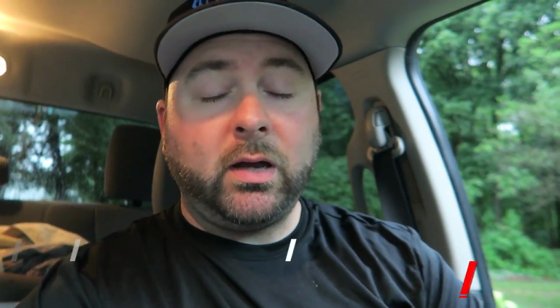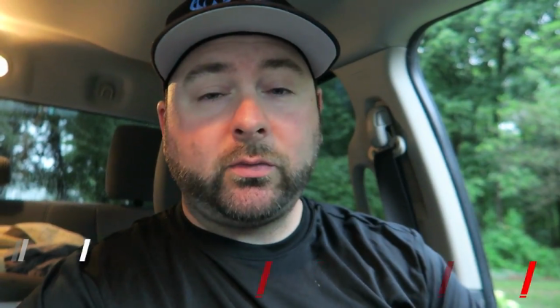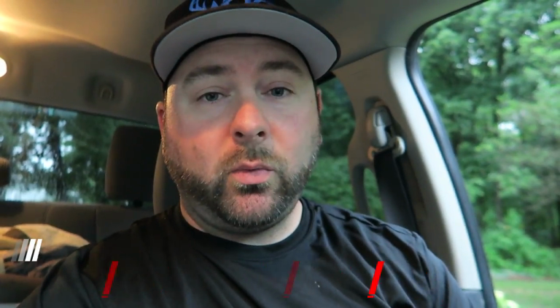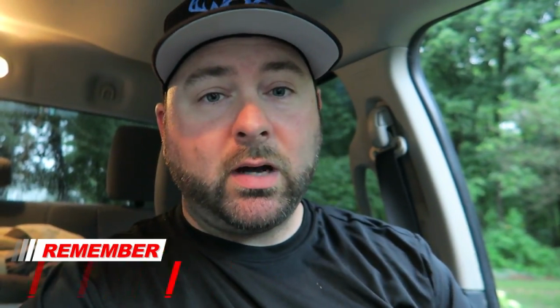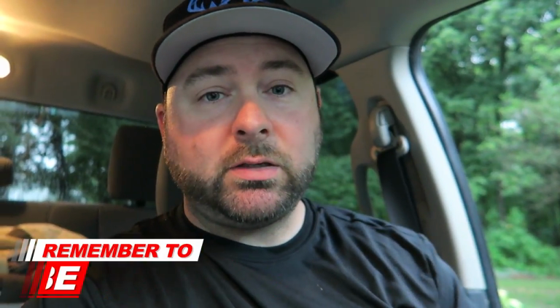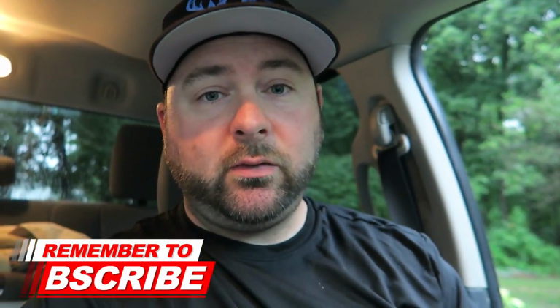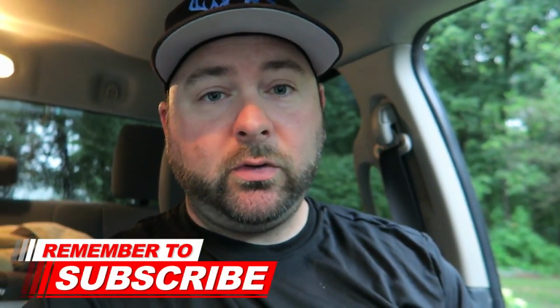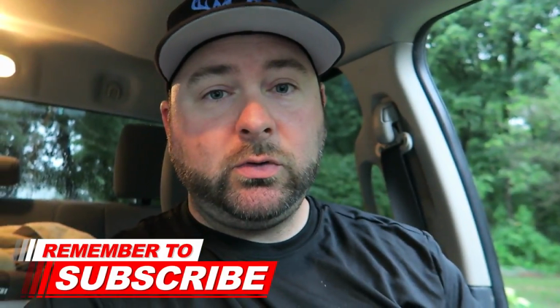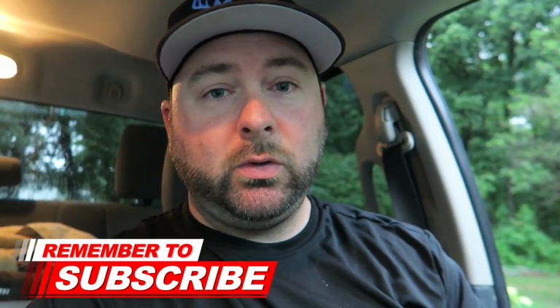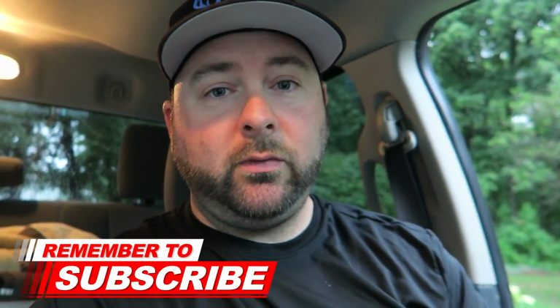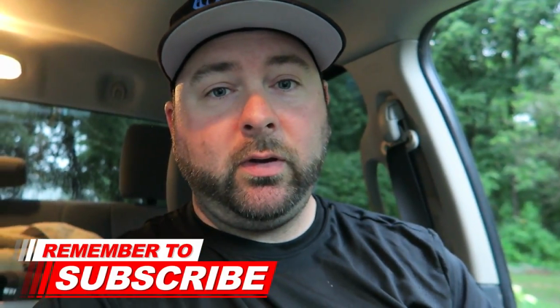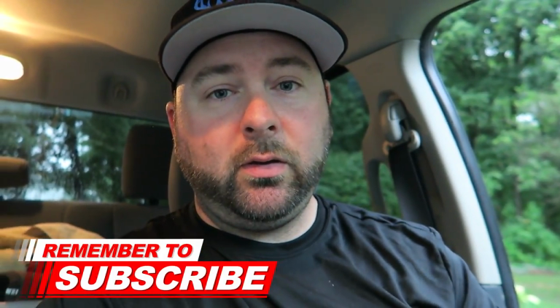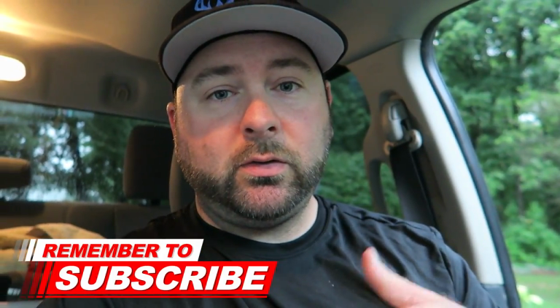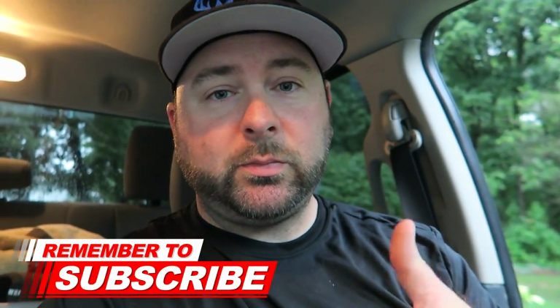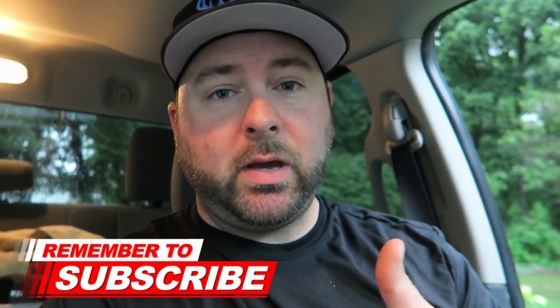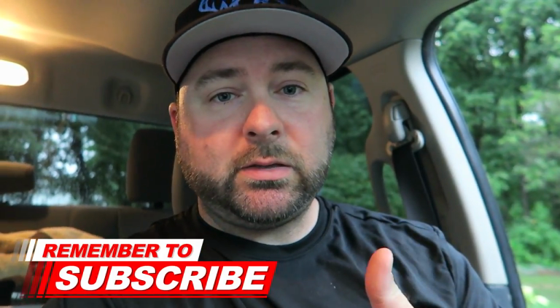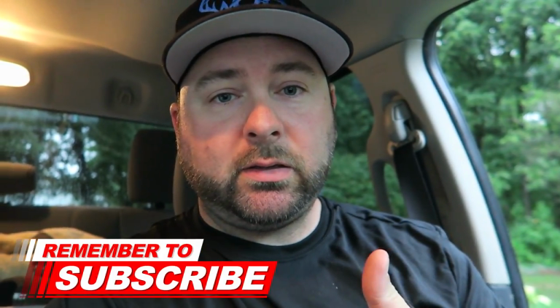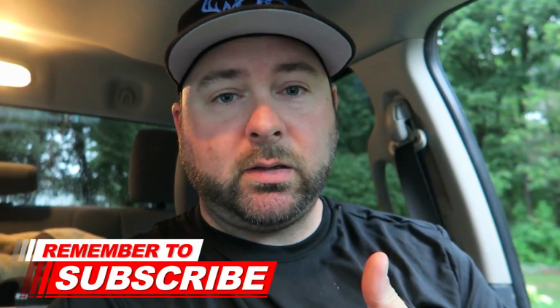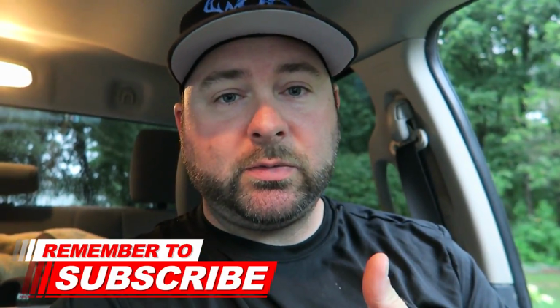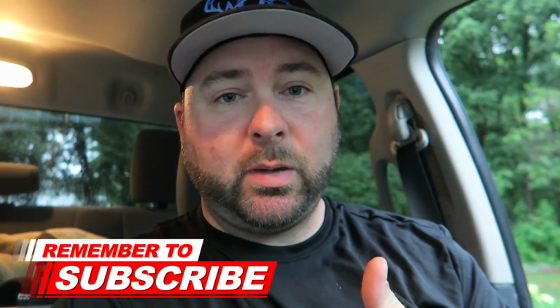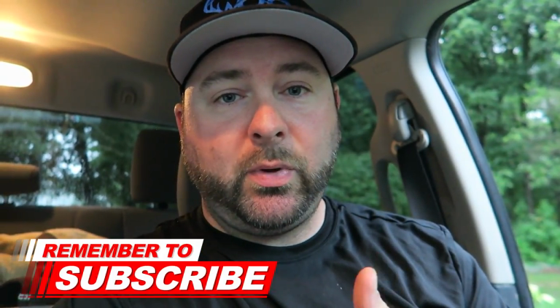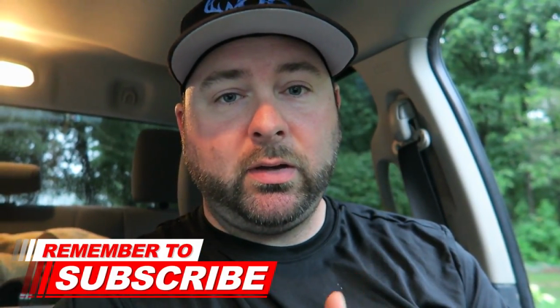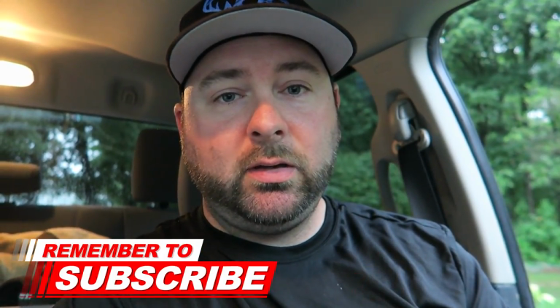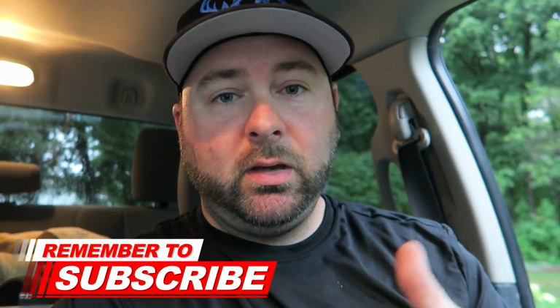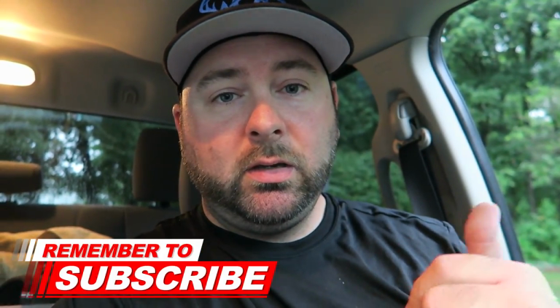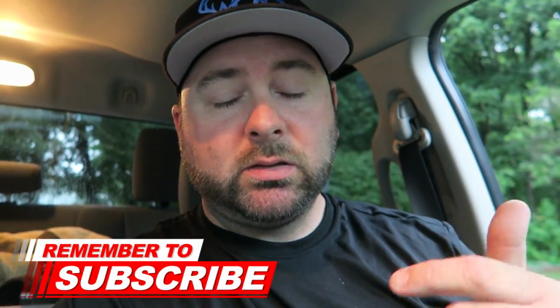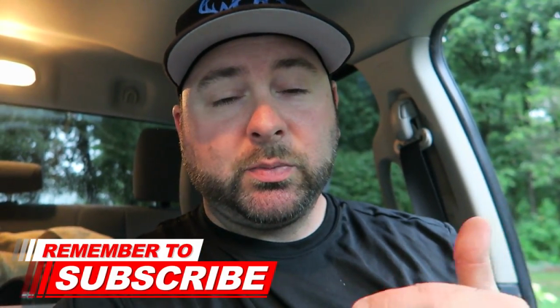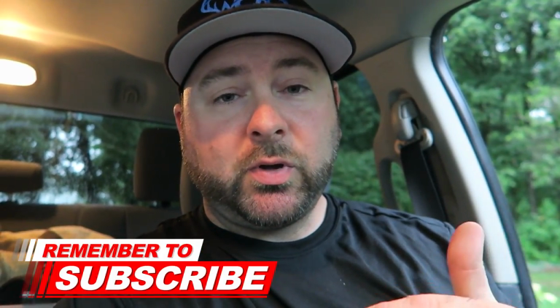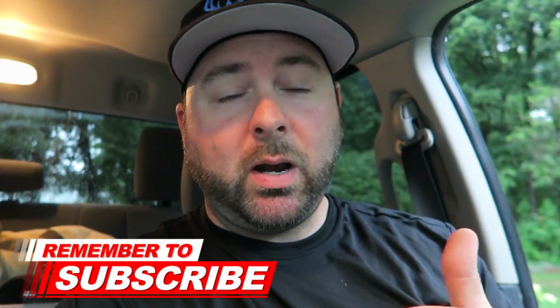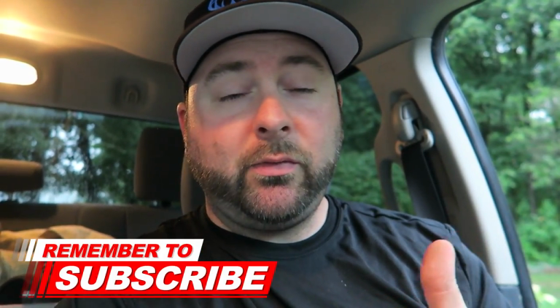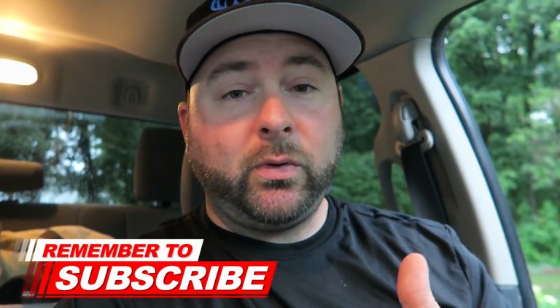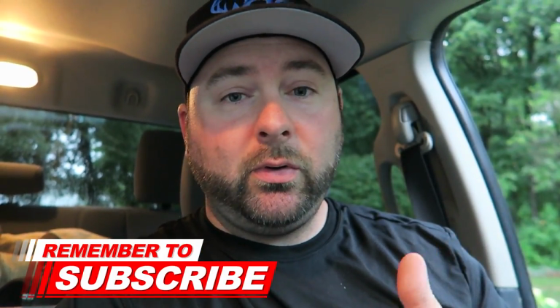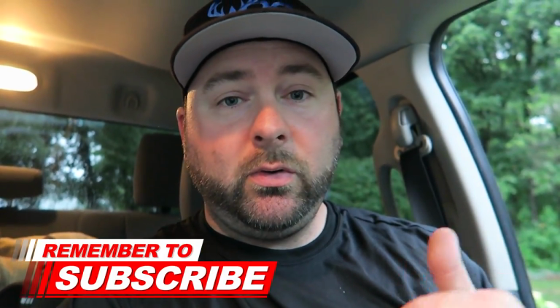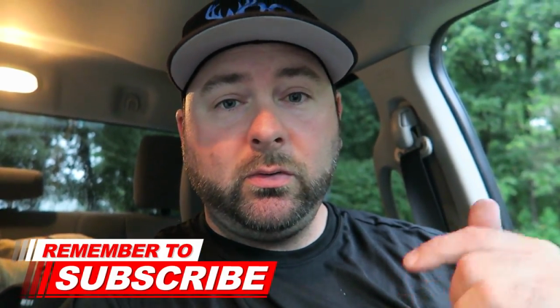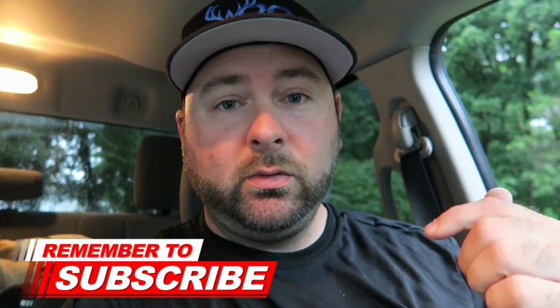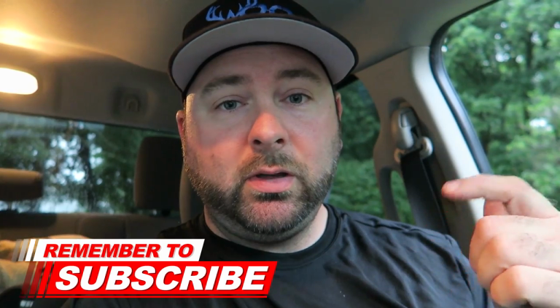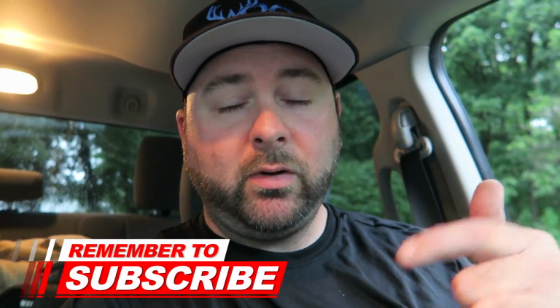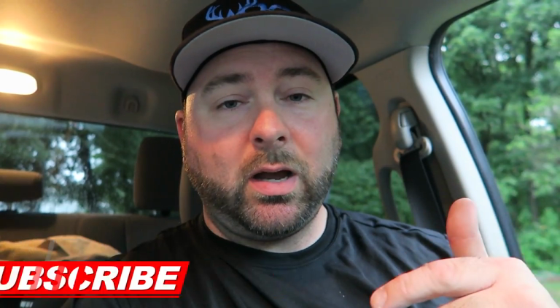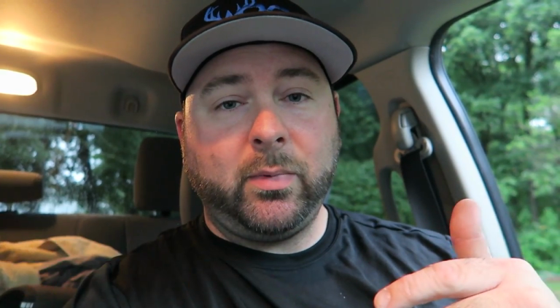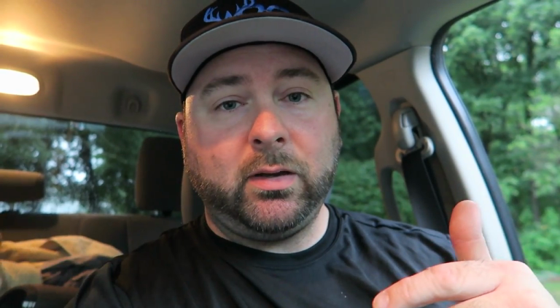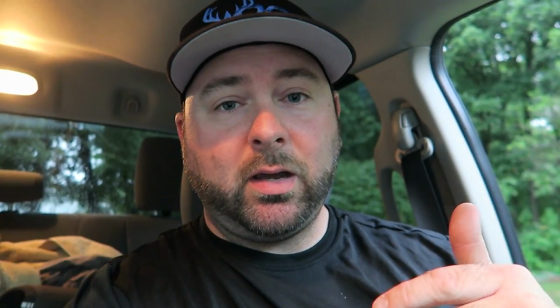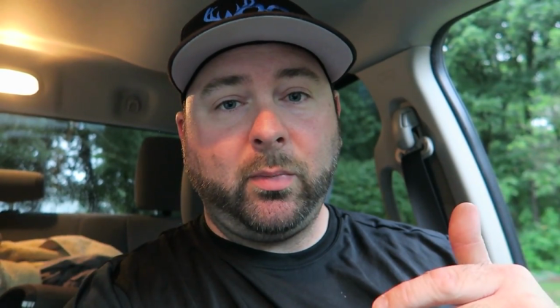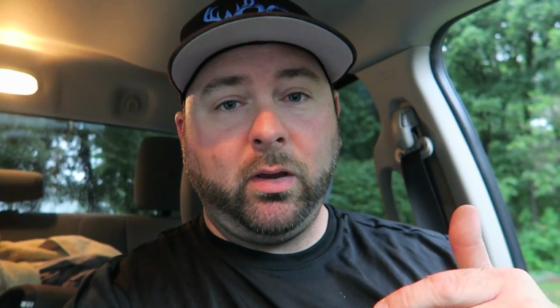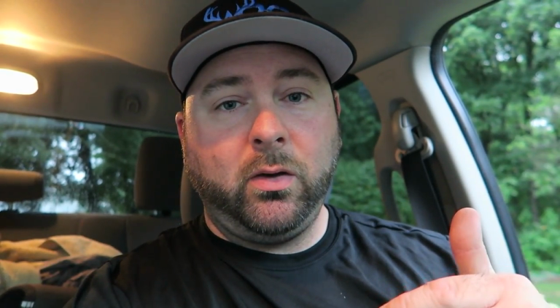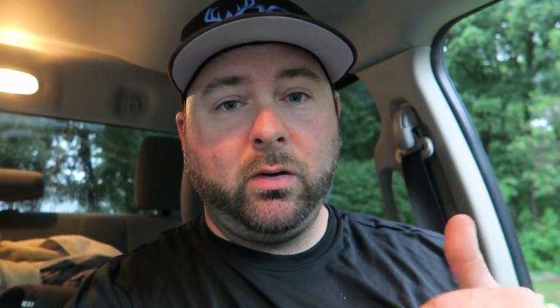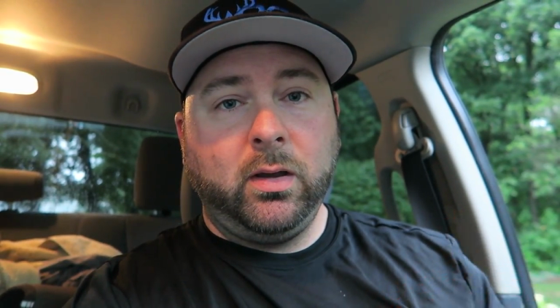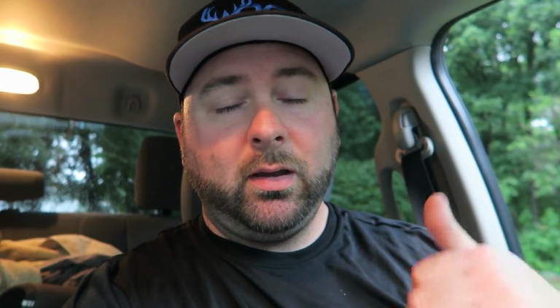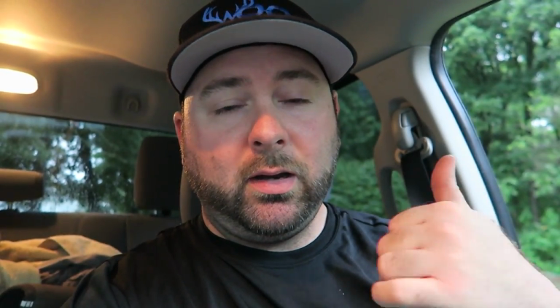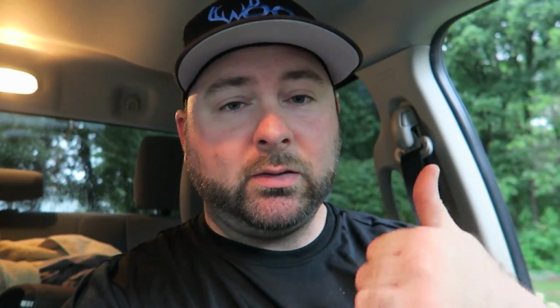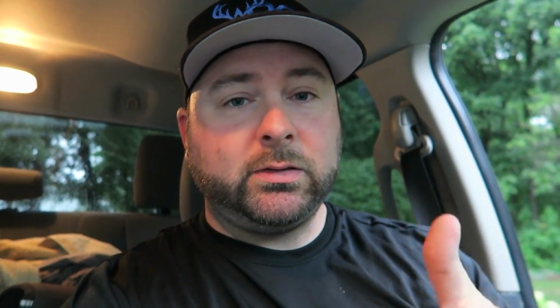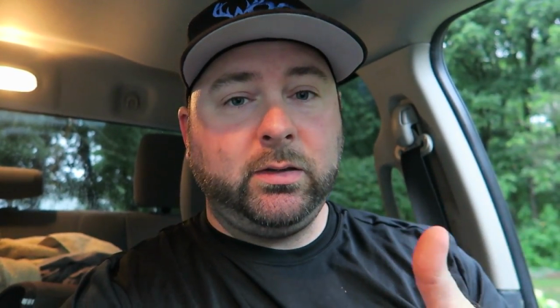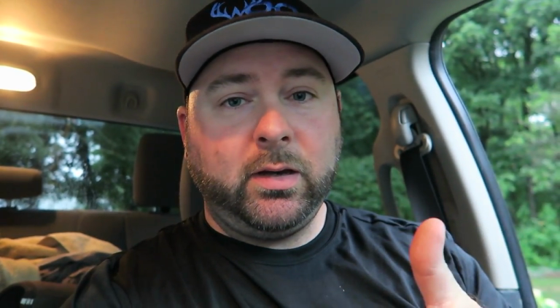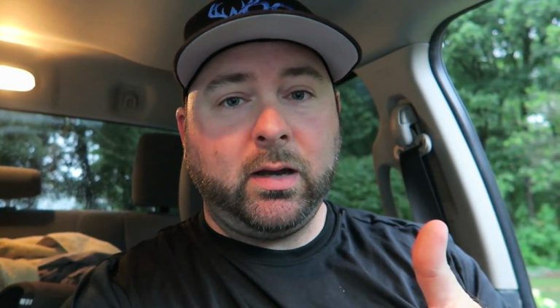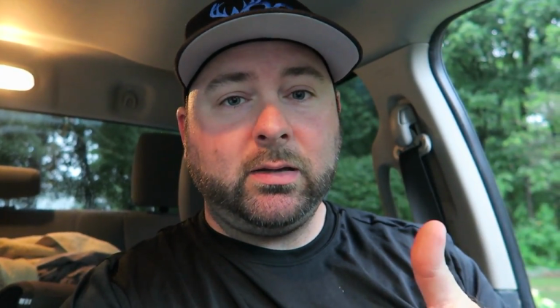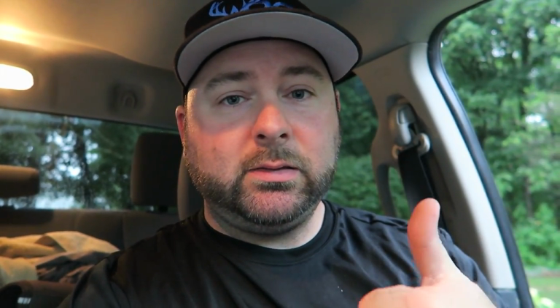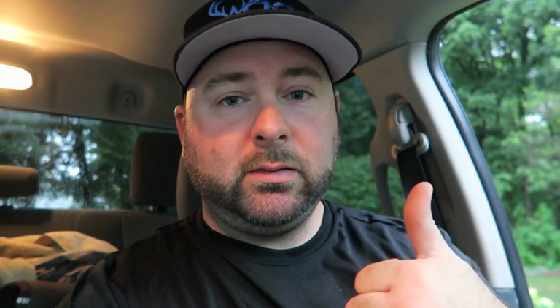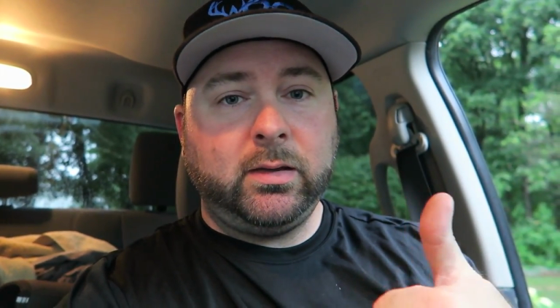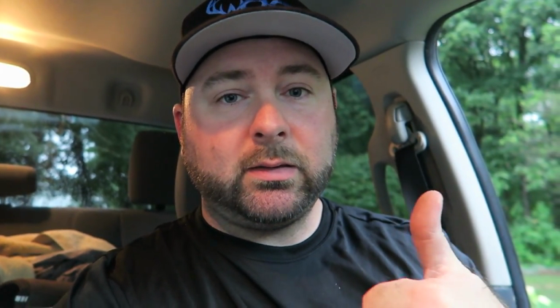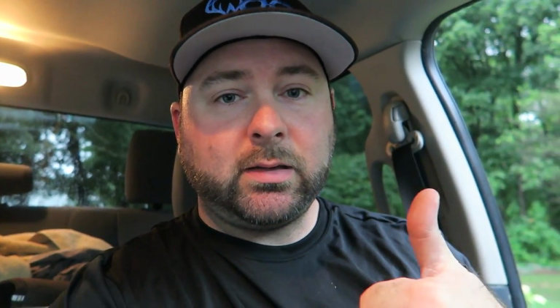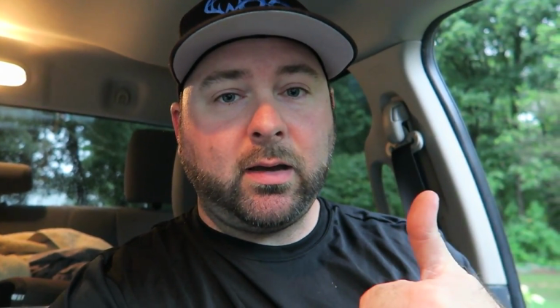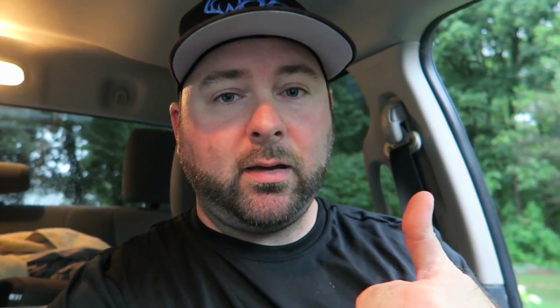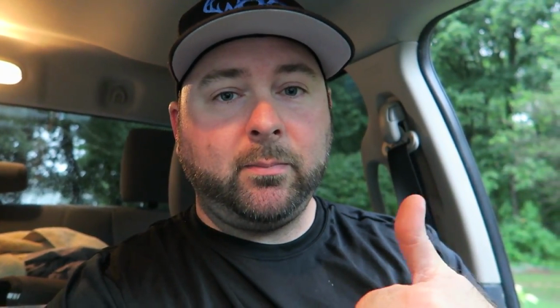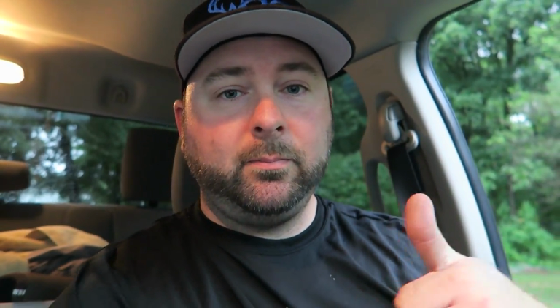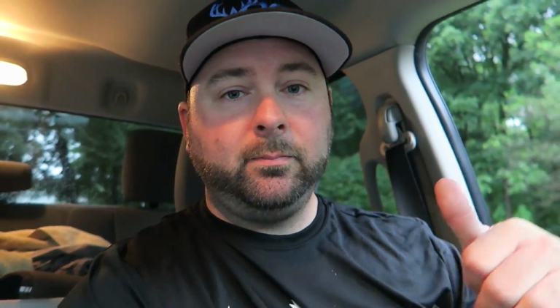Thank you guys for watching. If you enjoyed the video, smash that thumbs up button, subscribe if you are new, leave a comment down below, and I'll see you guys next time.